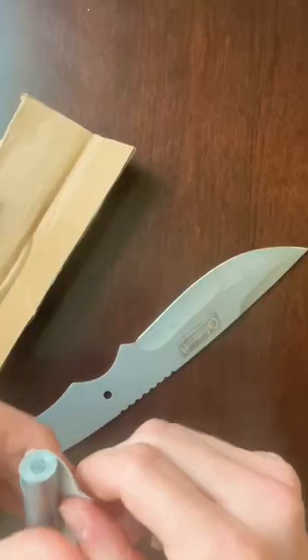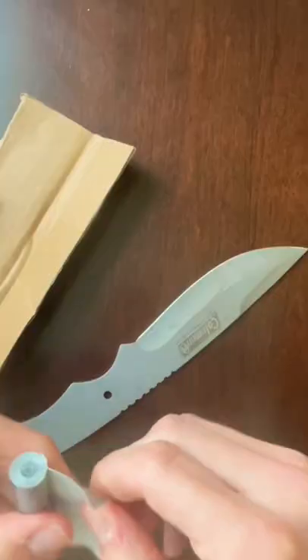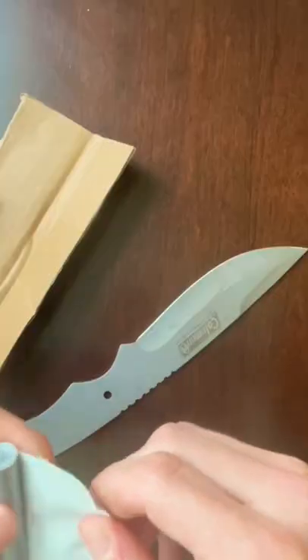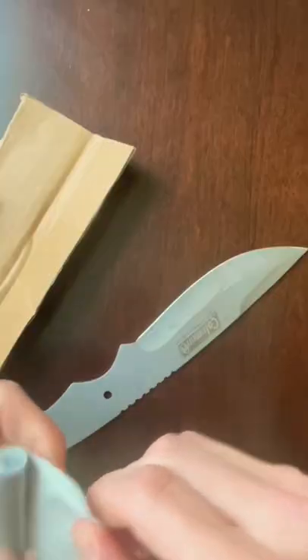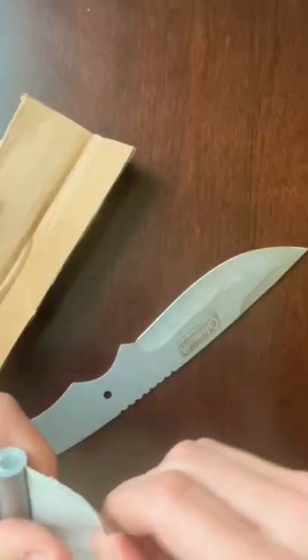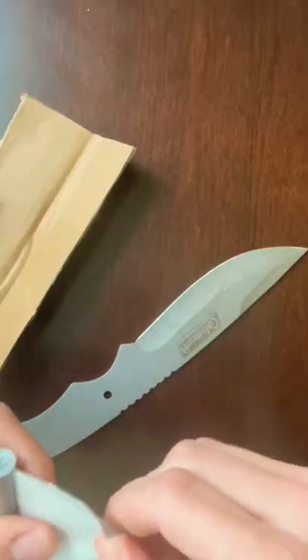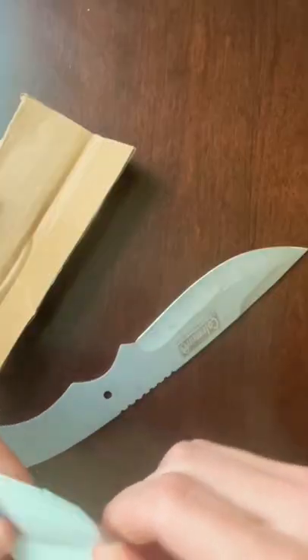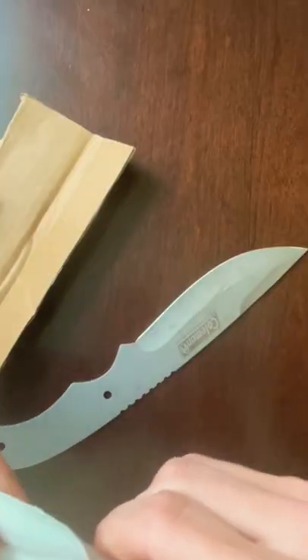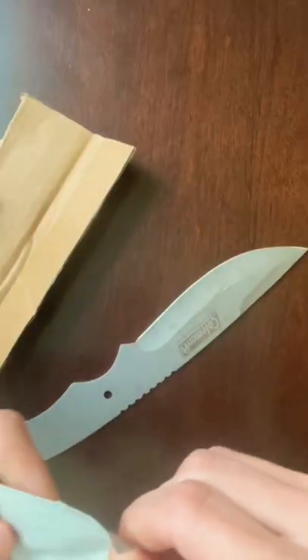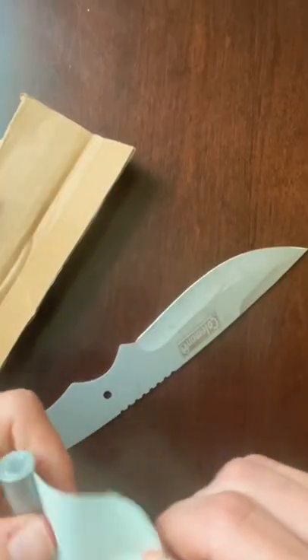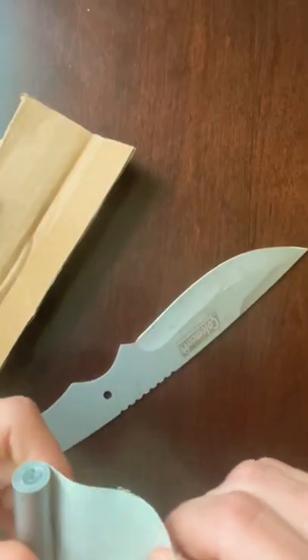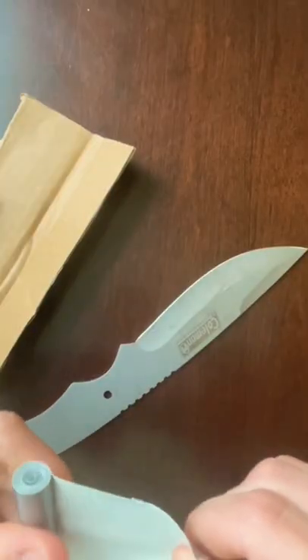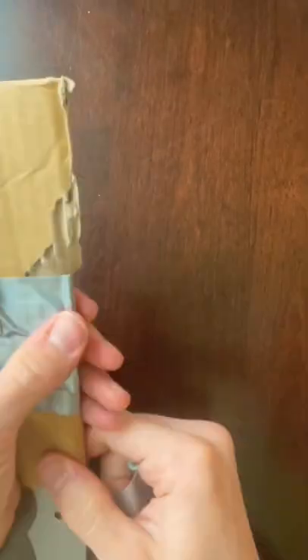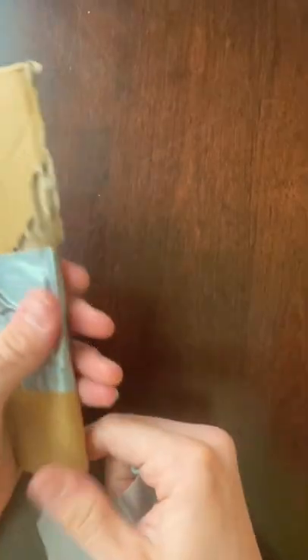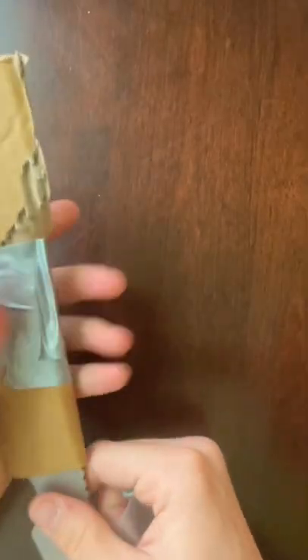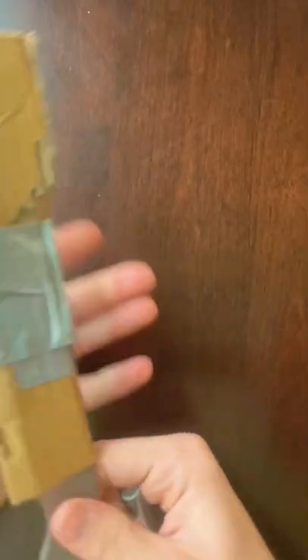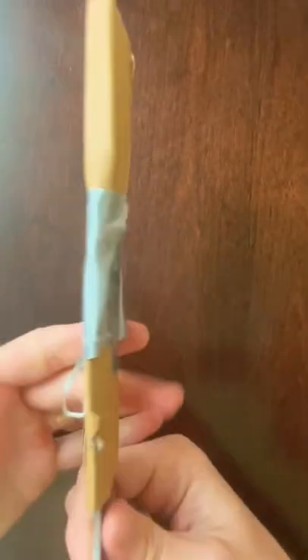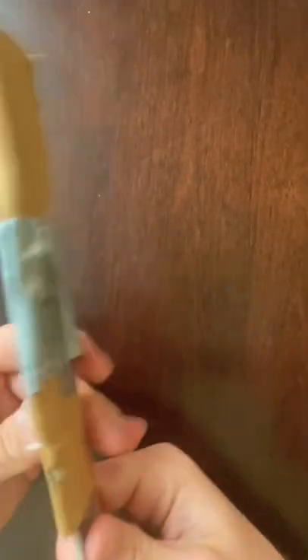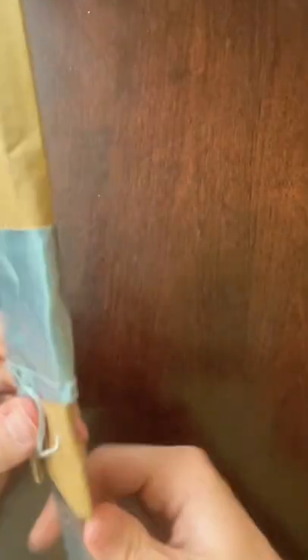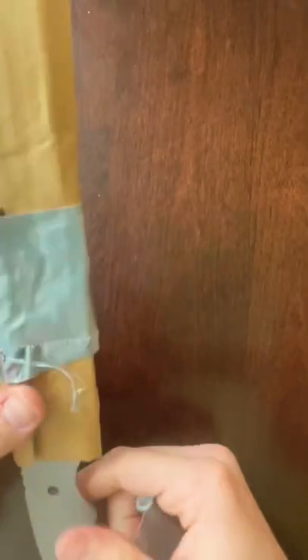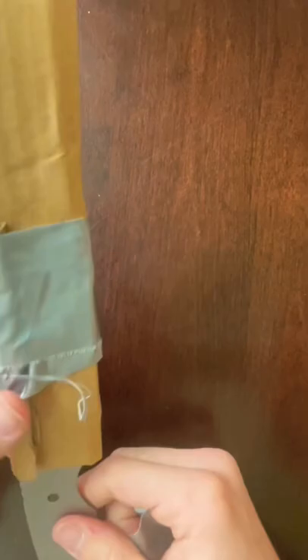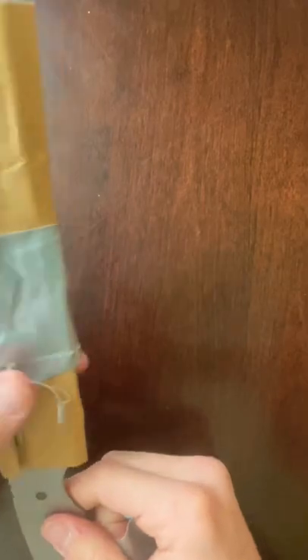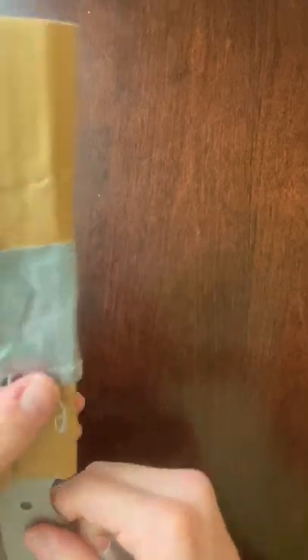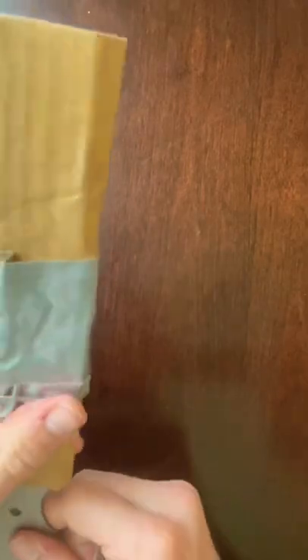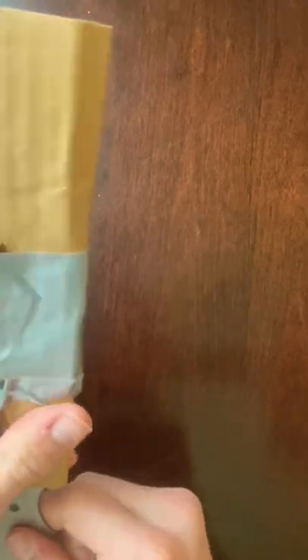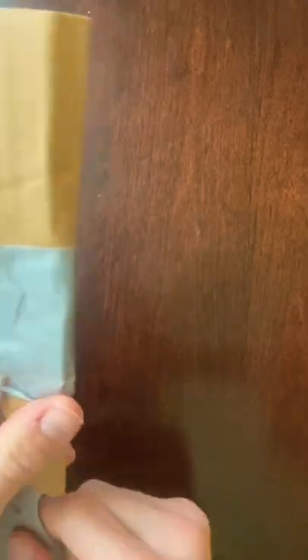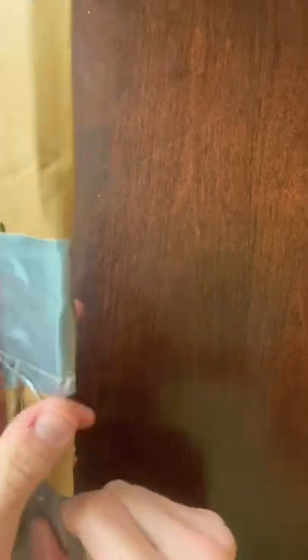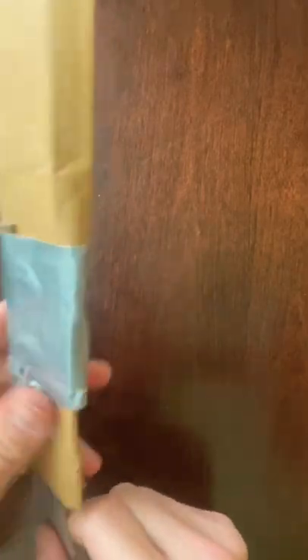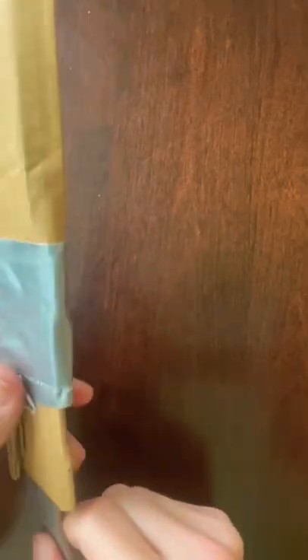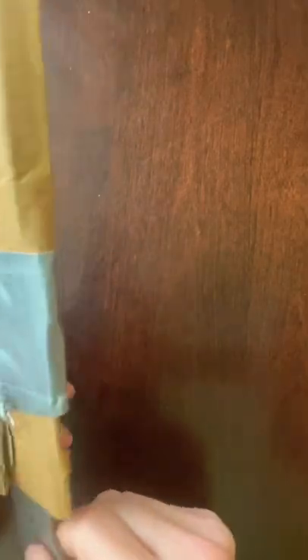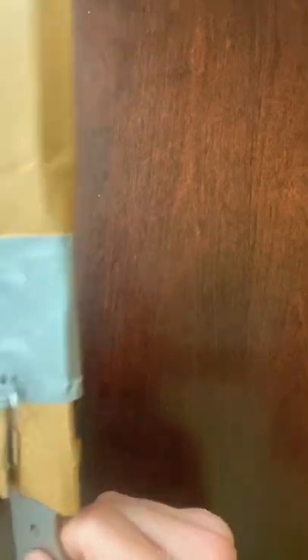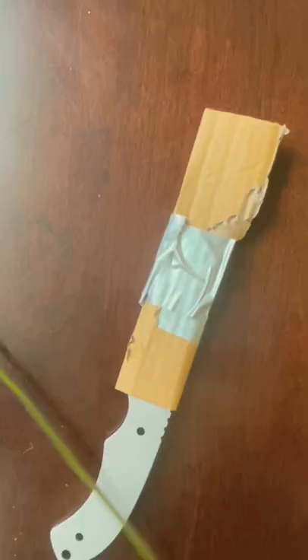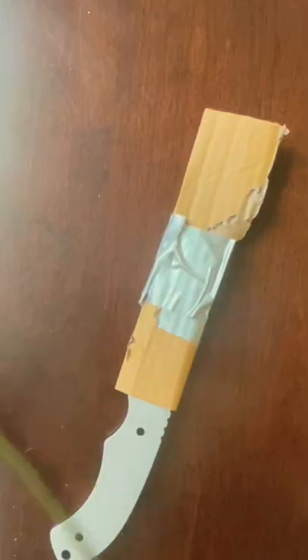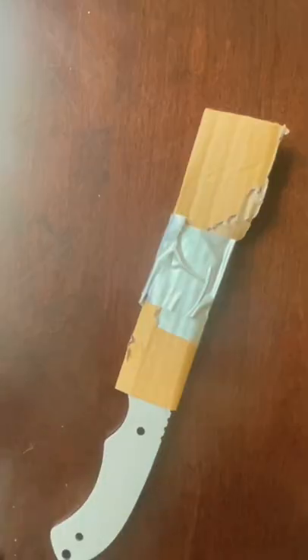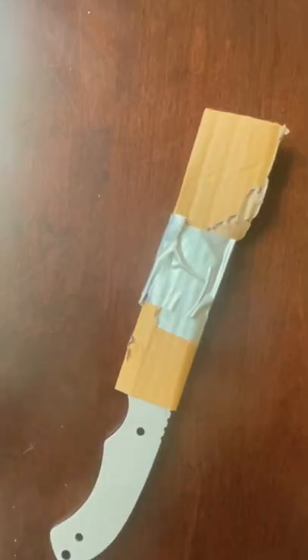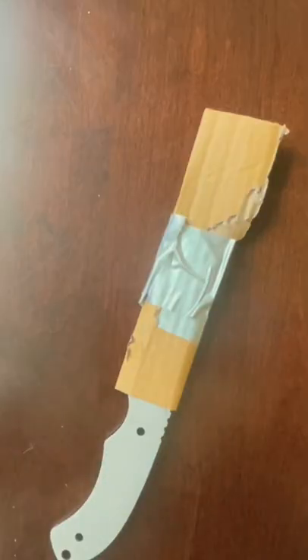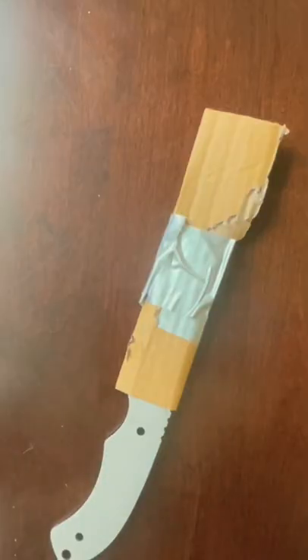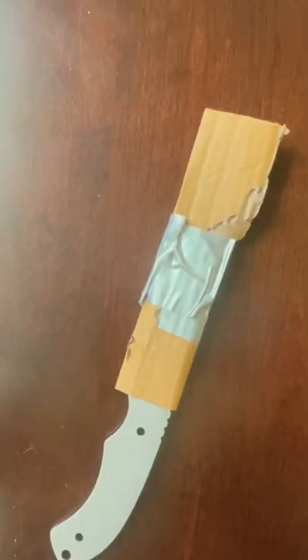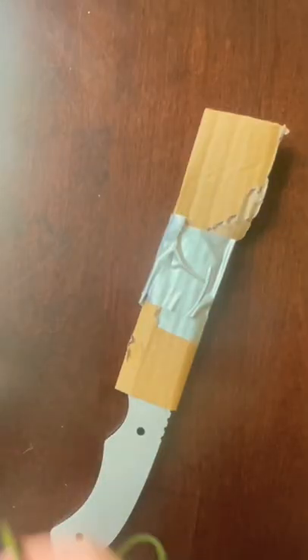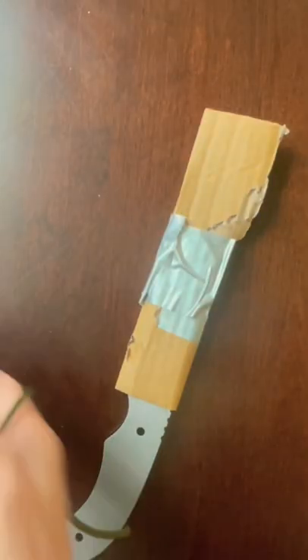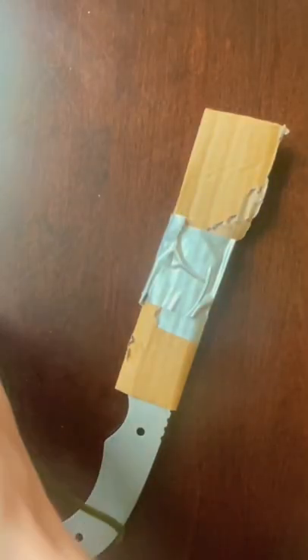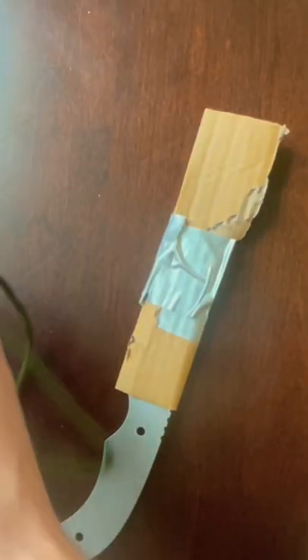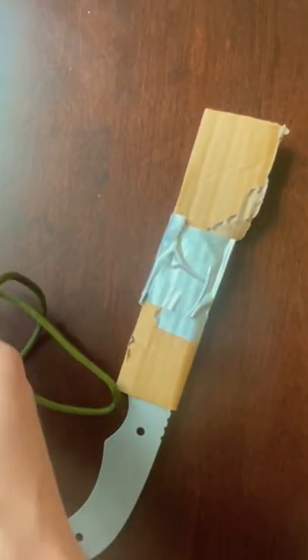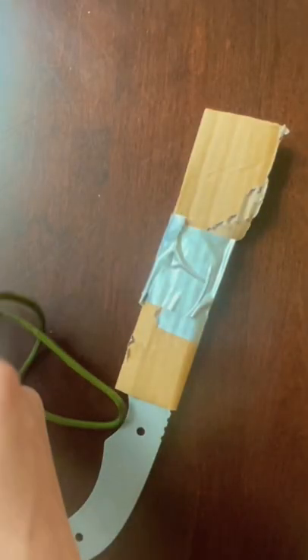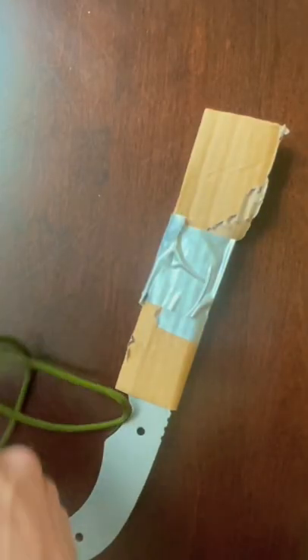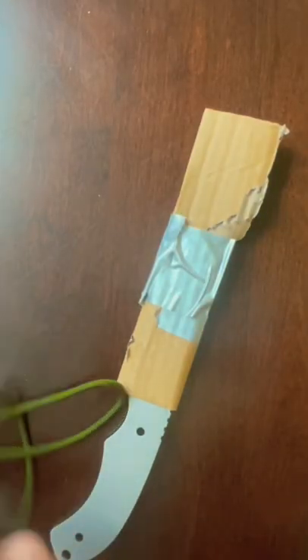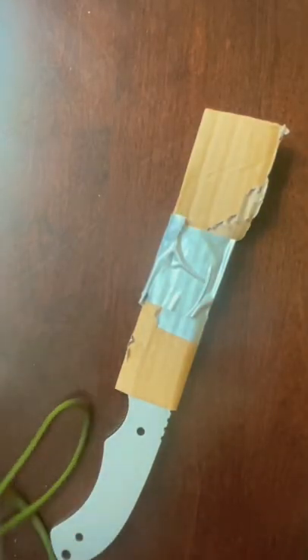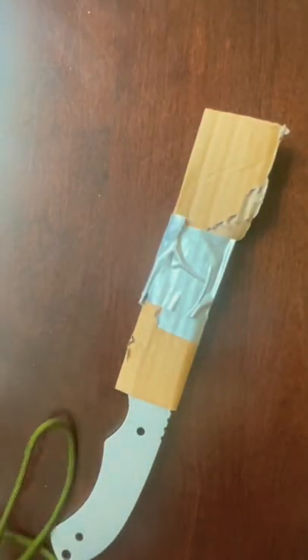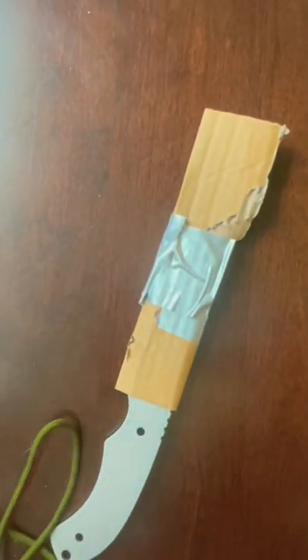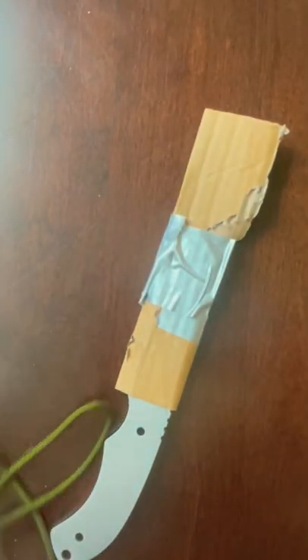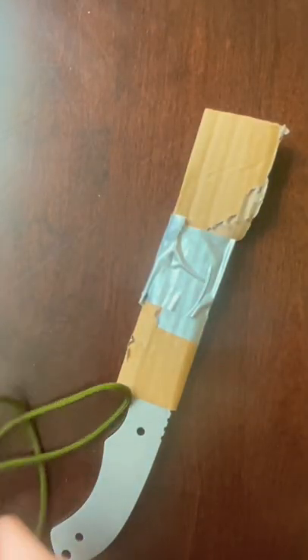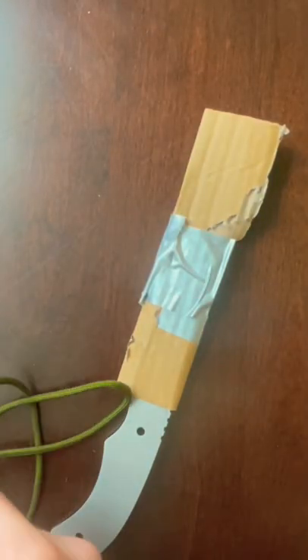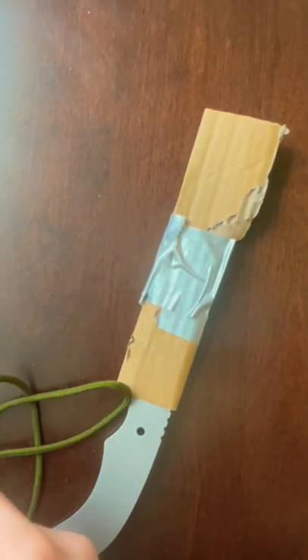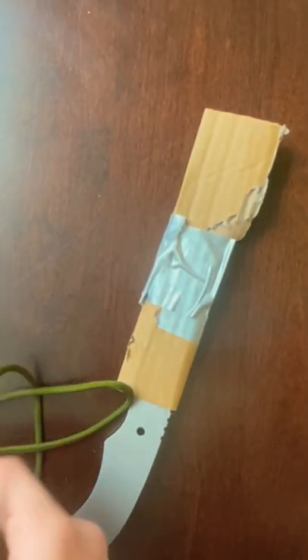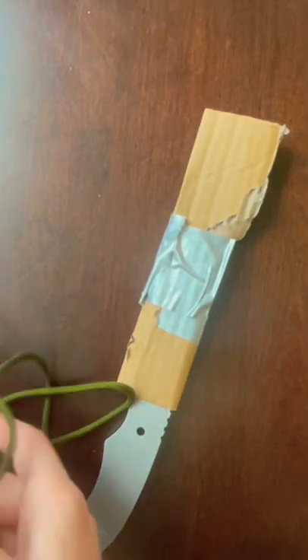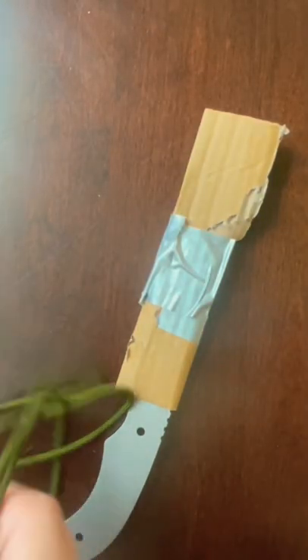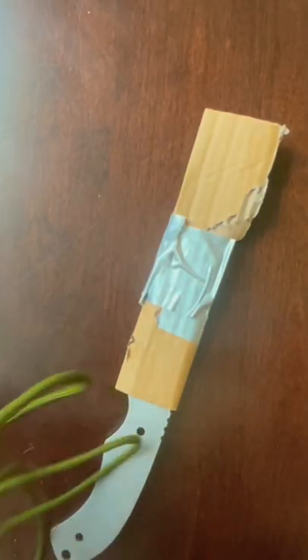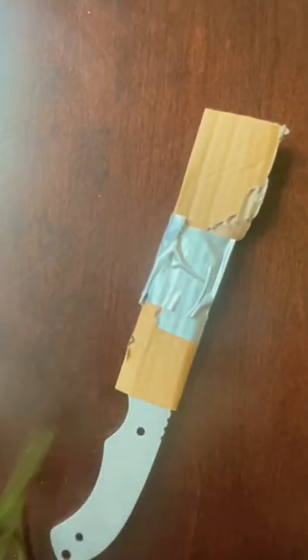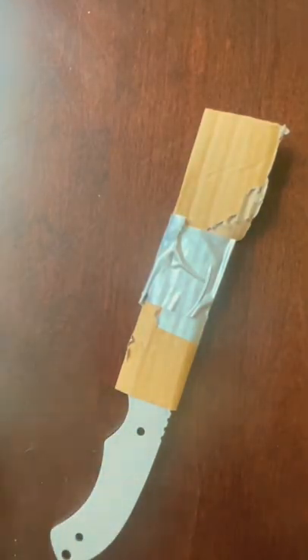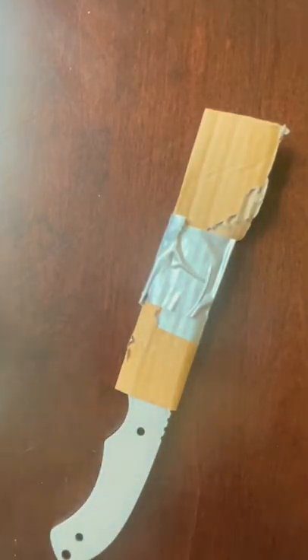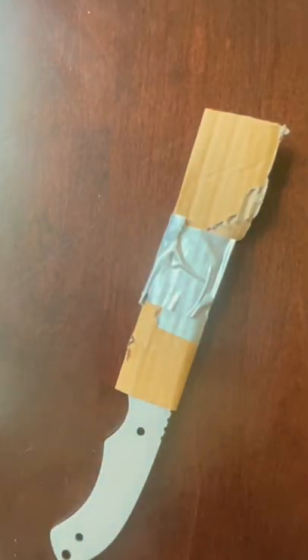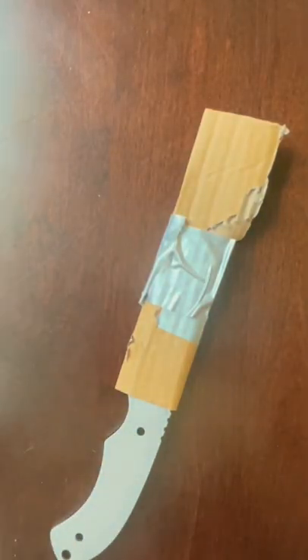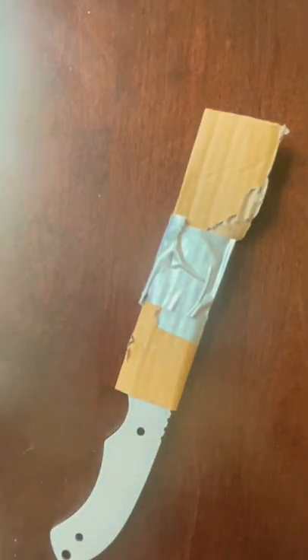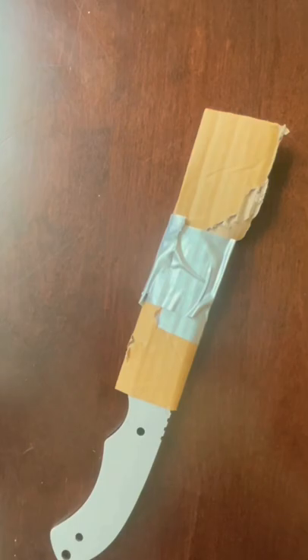The first step is to tape the piece of cardboard around your blade so you don't cut yourself. Measure and cut some paracord — I used about two and a half feet for a four inch handle.